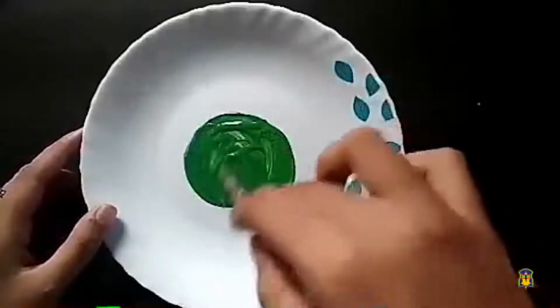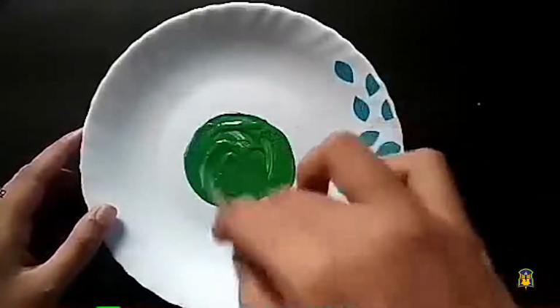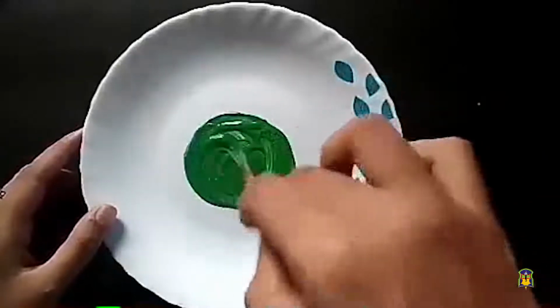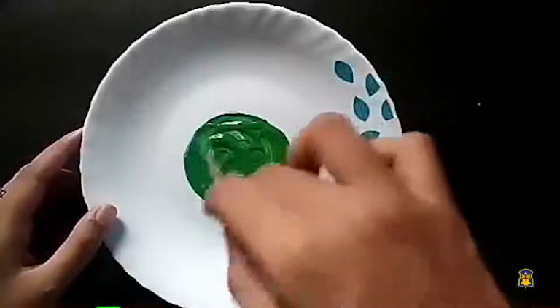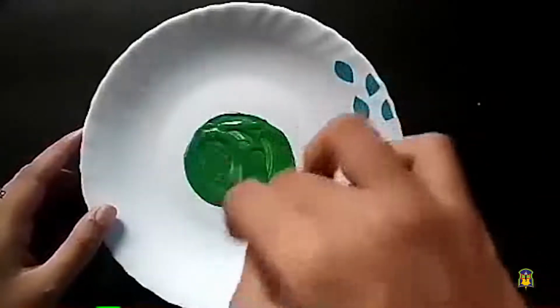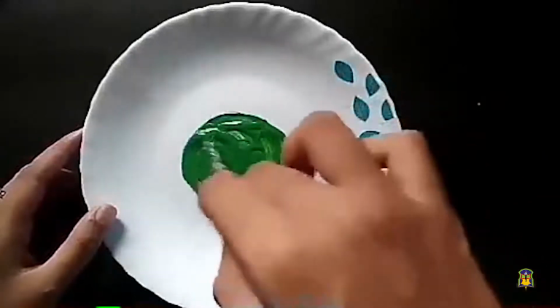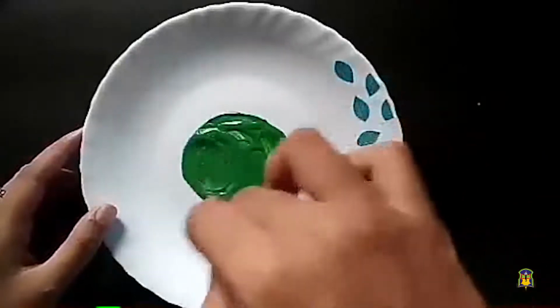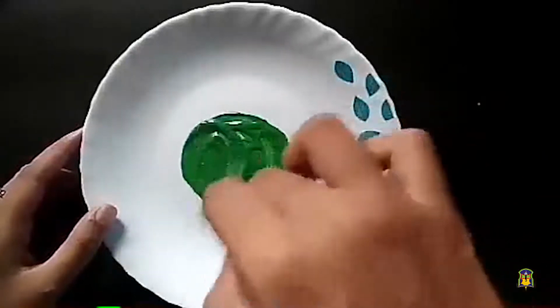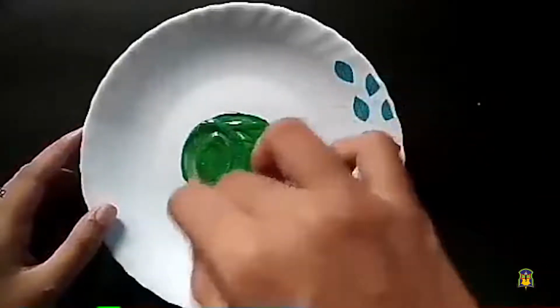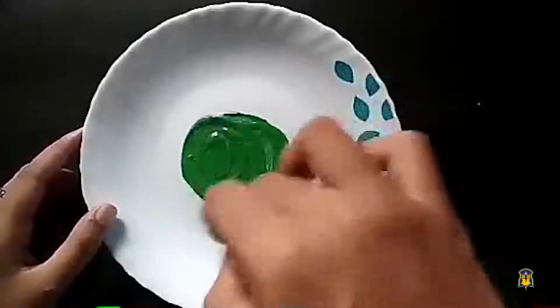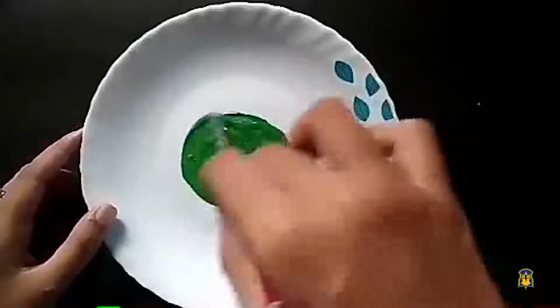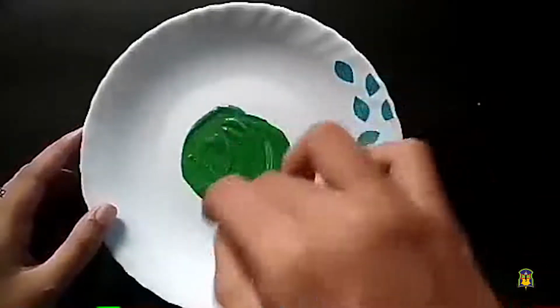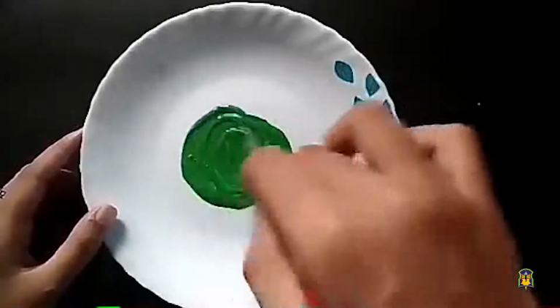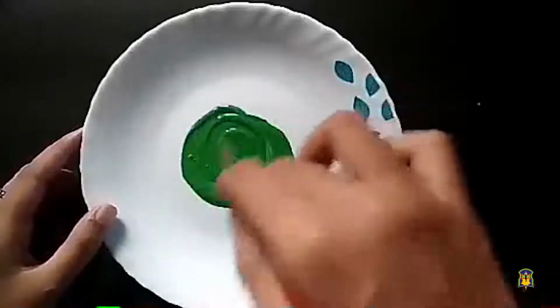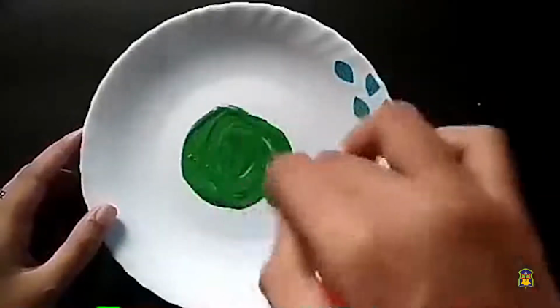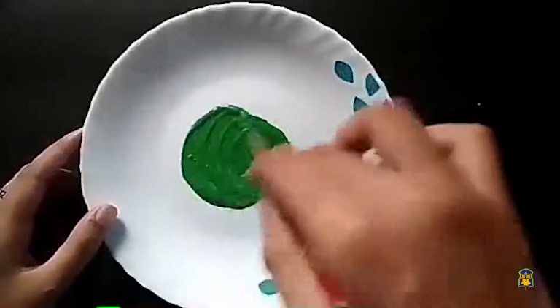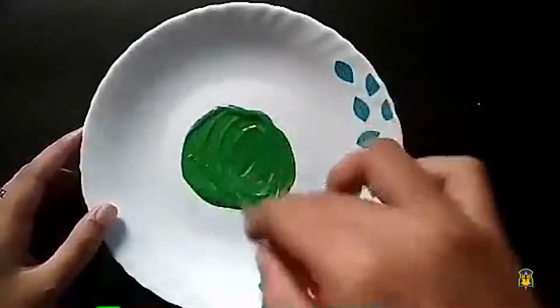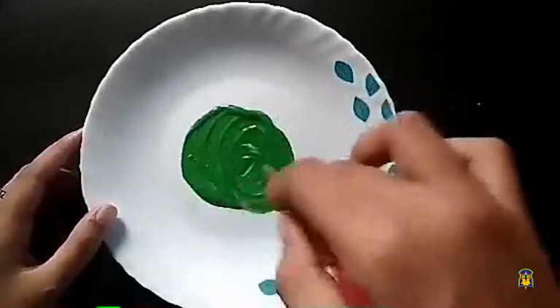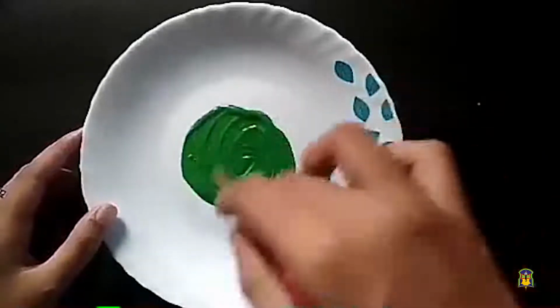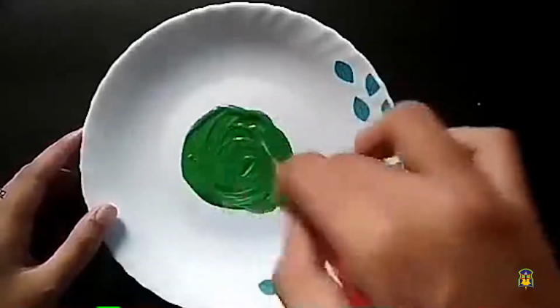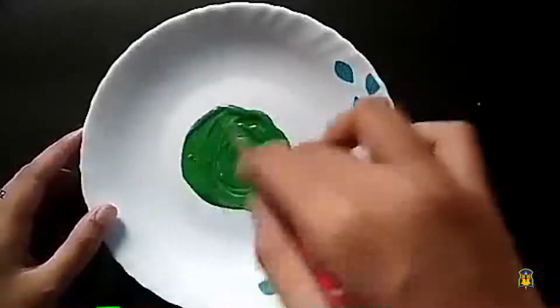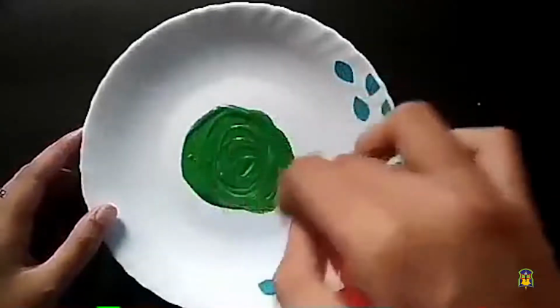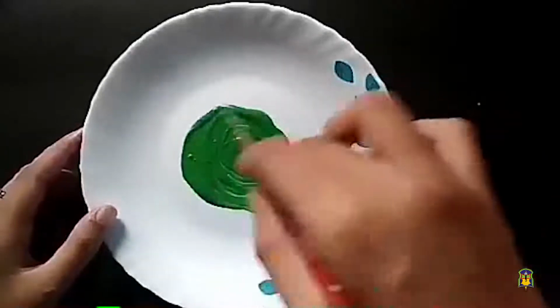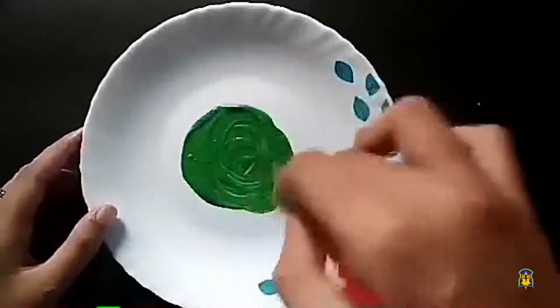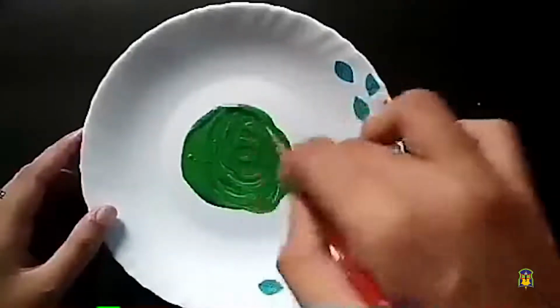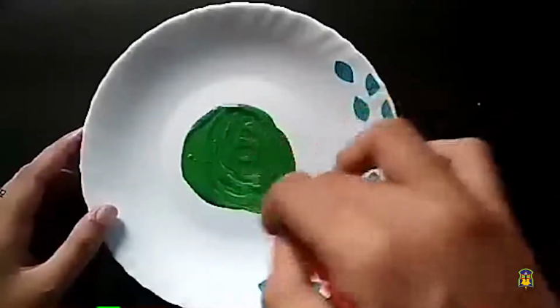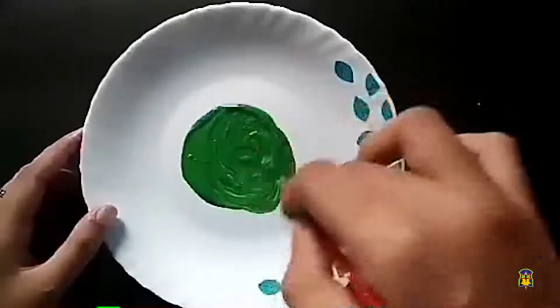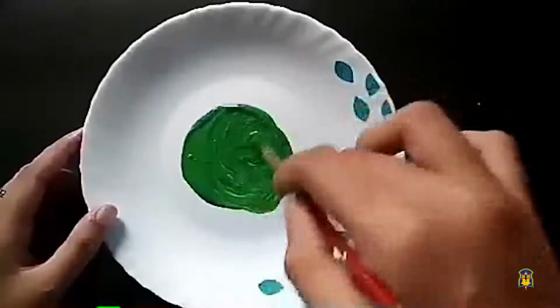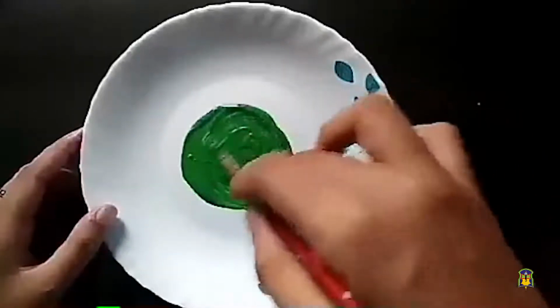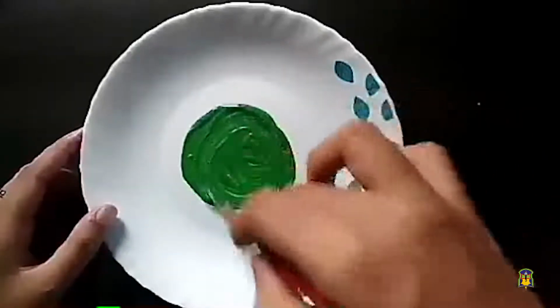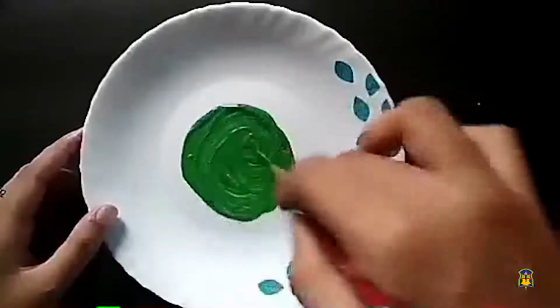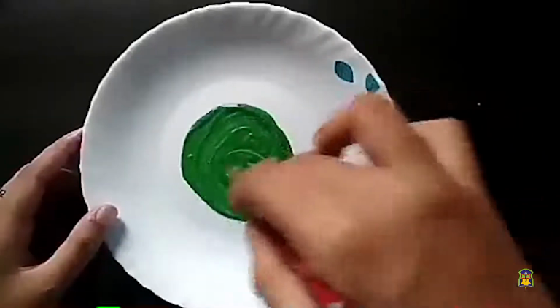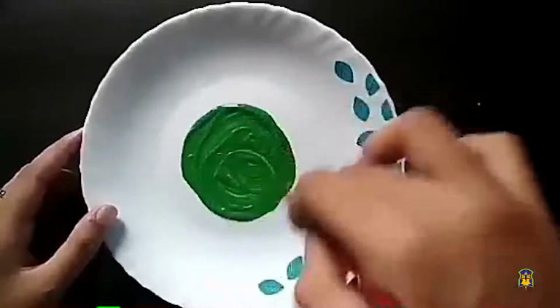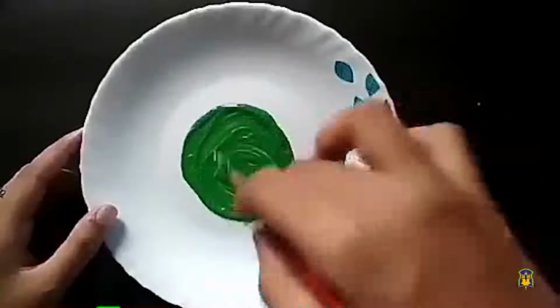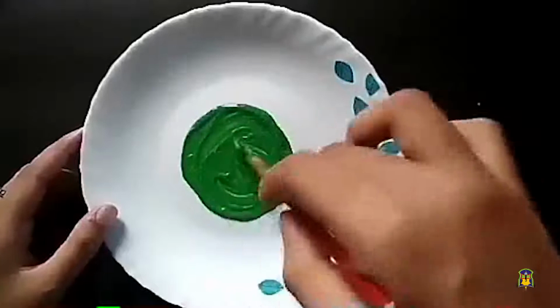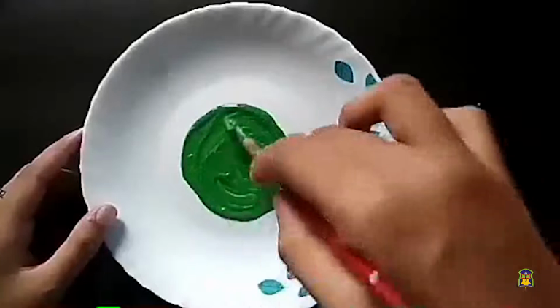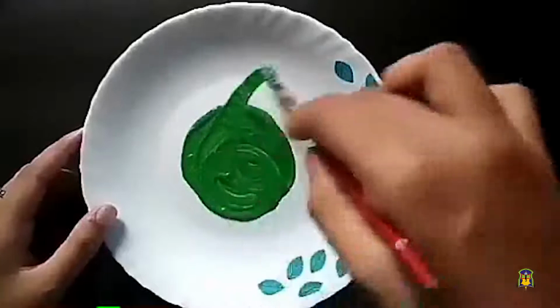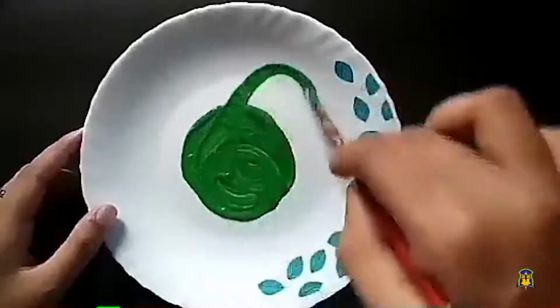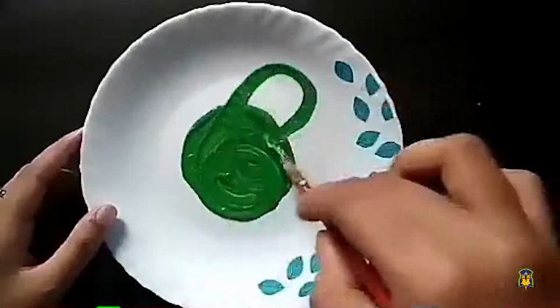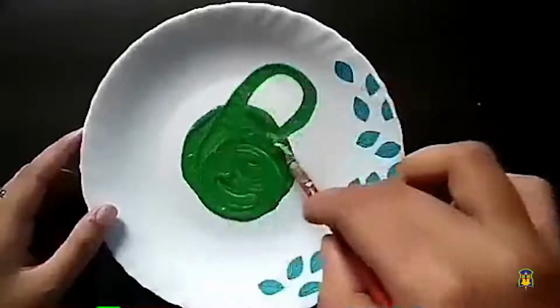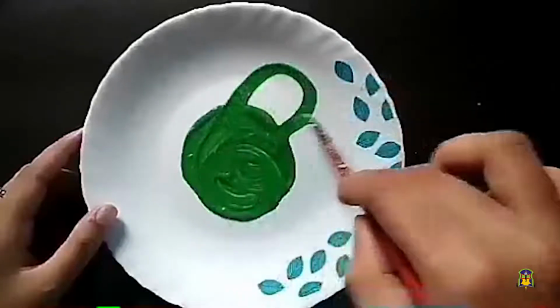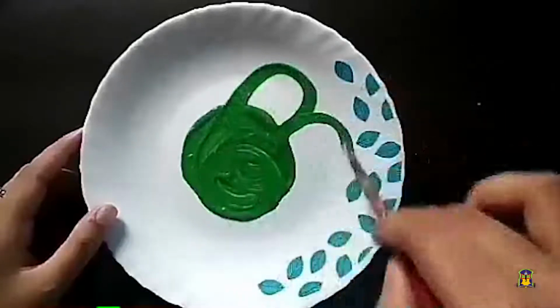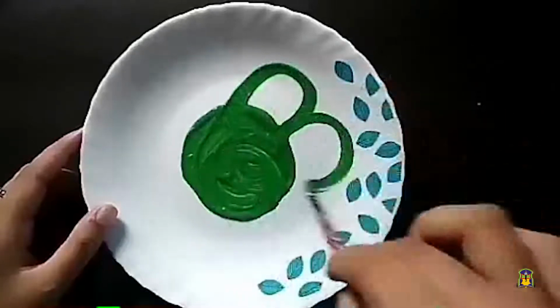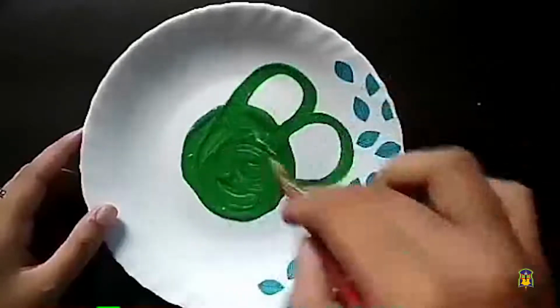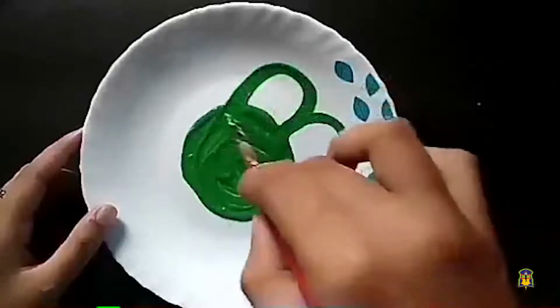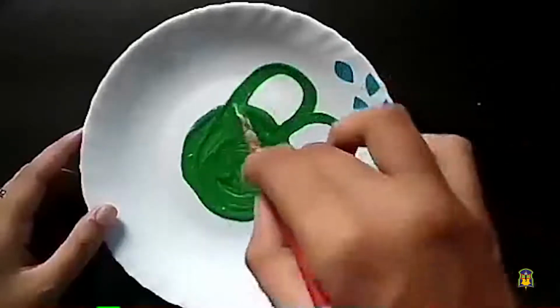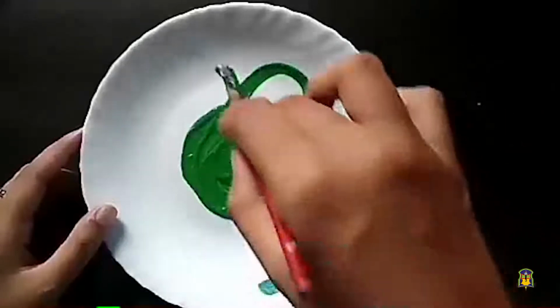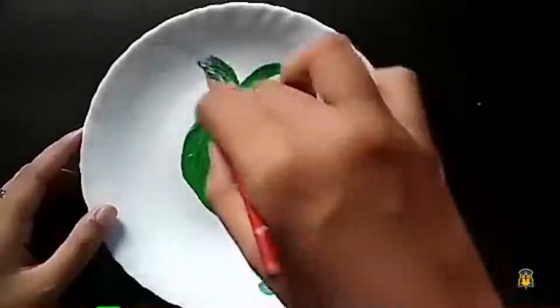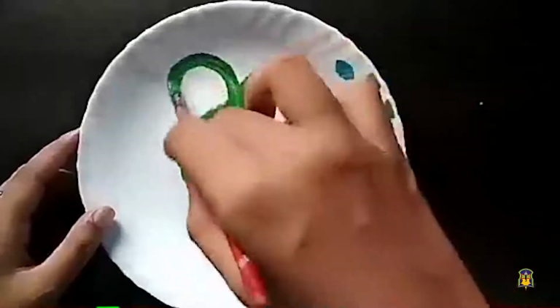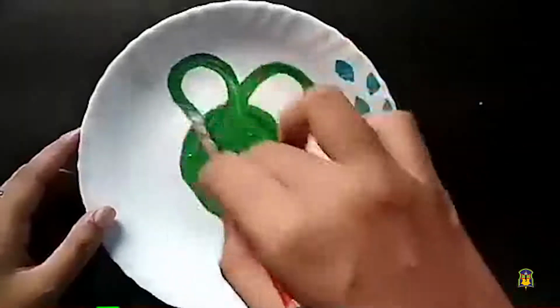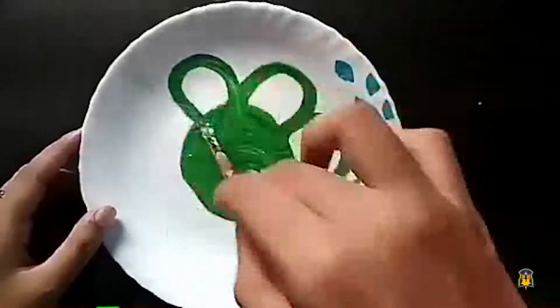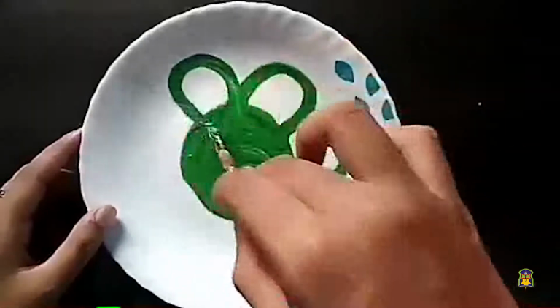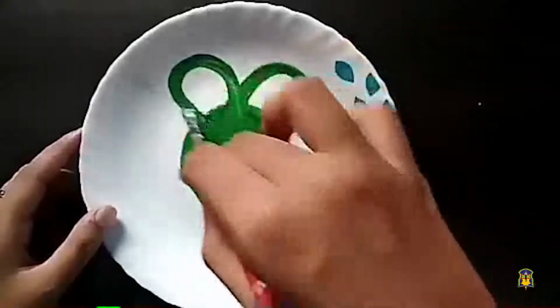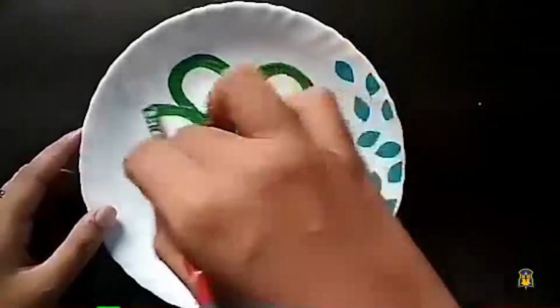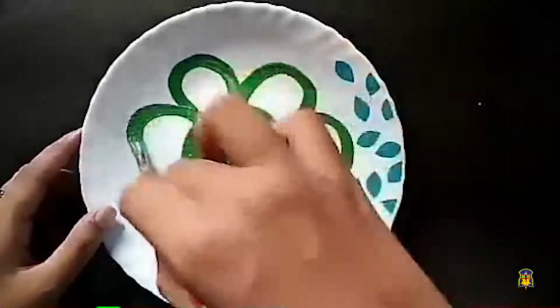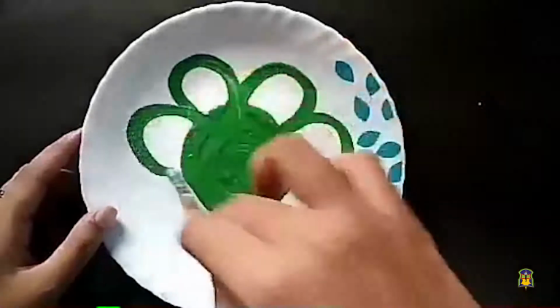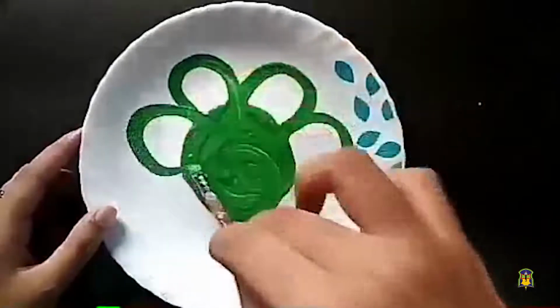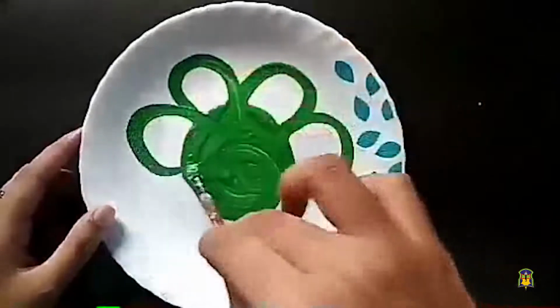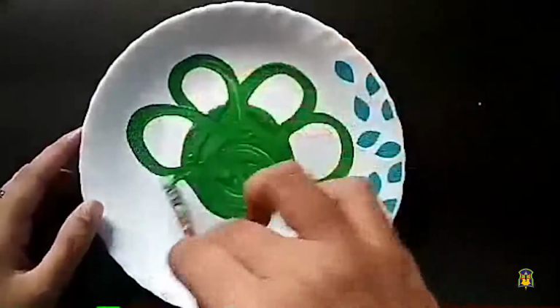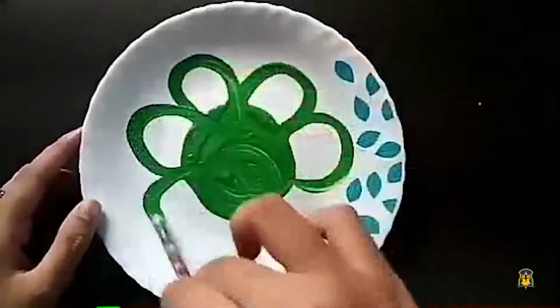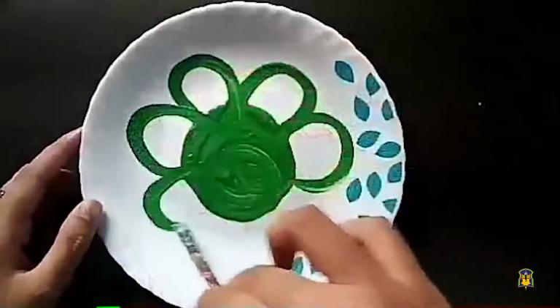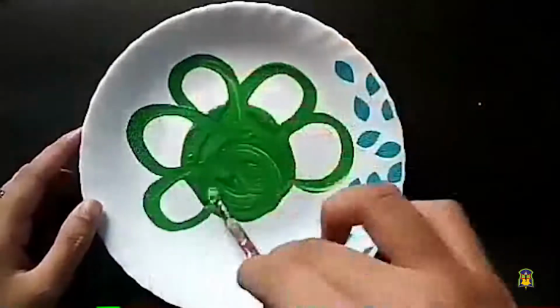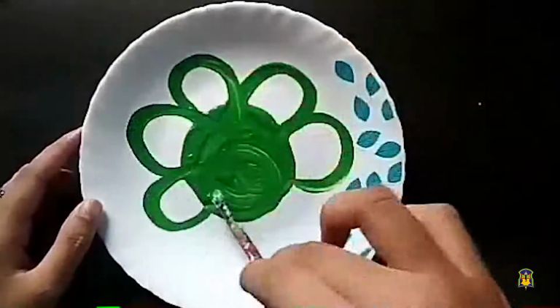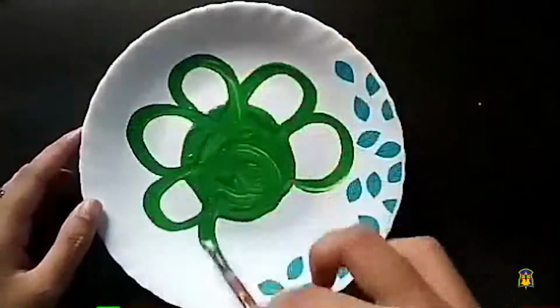Wow, what's that color? It is green! Let me make a flower with green color.